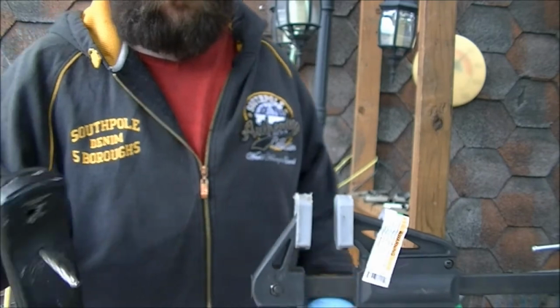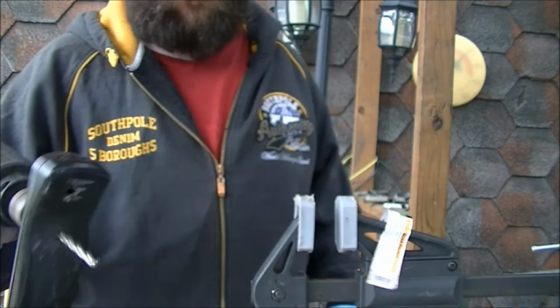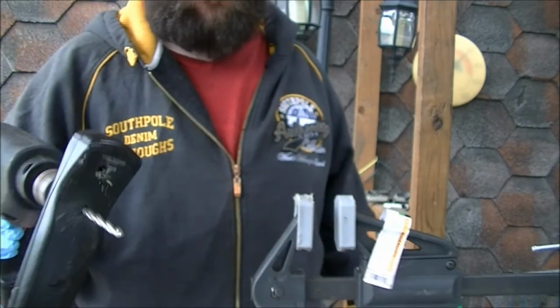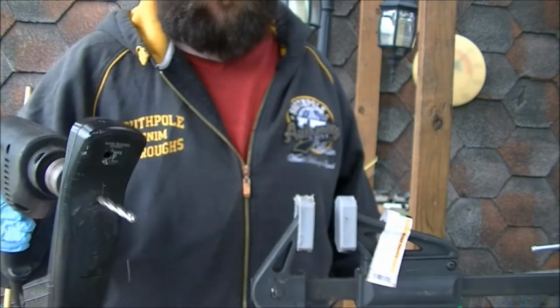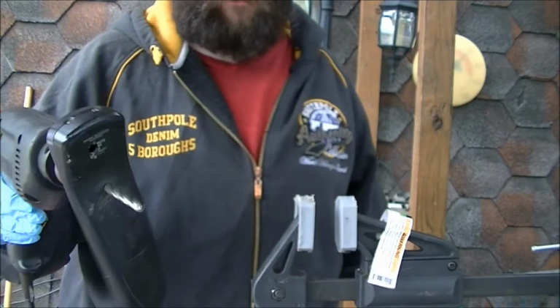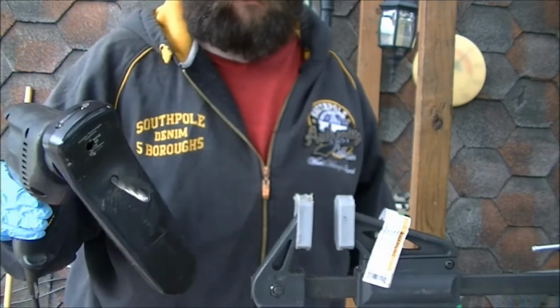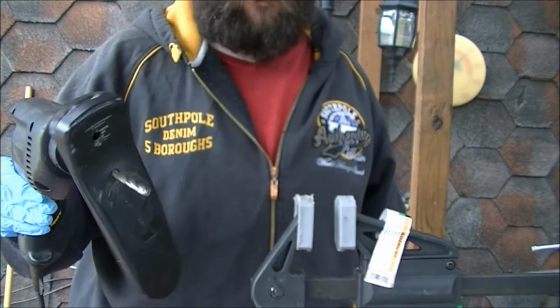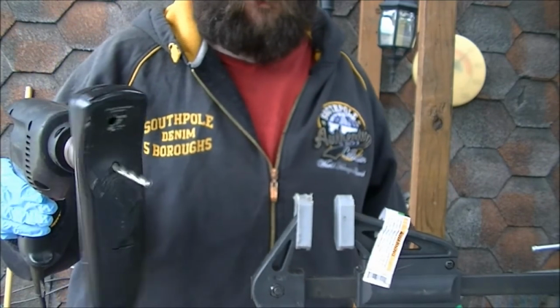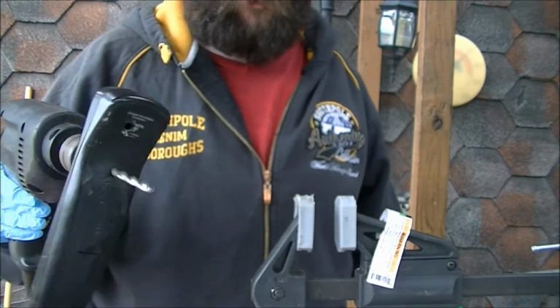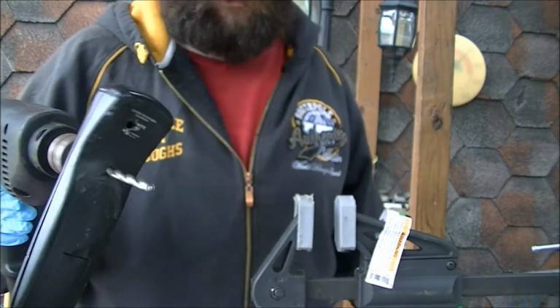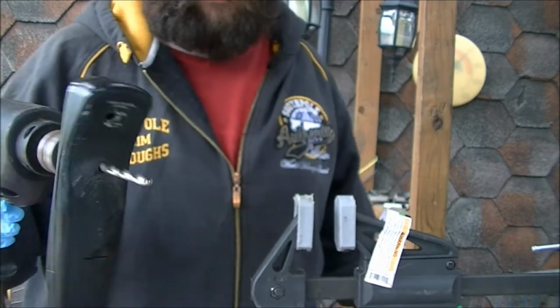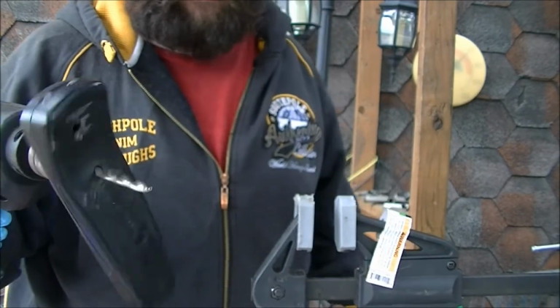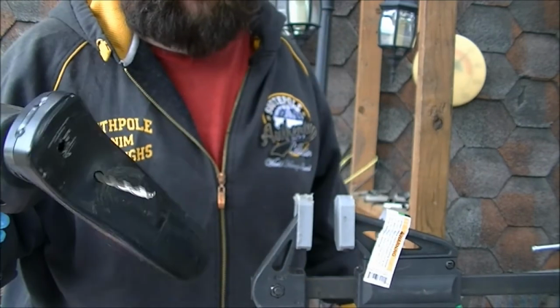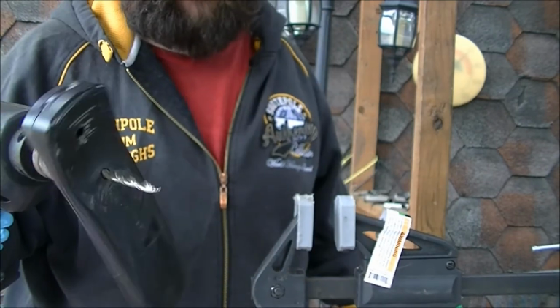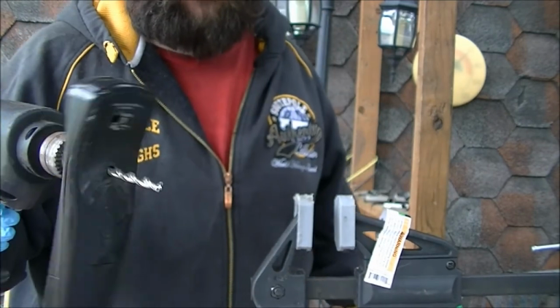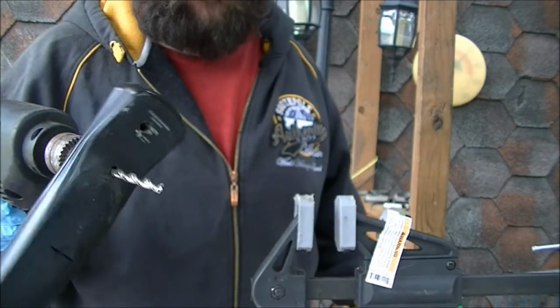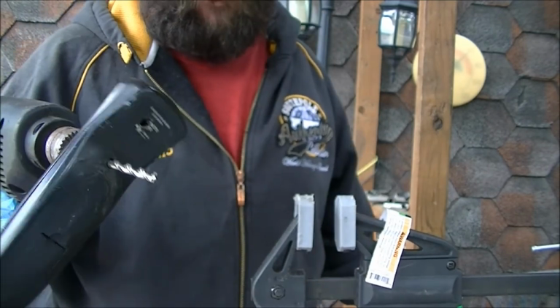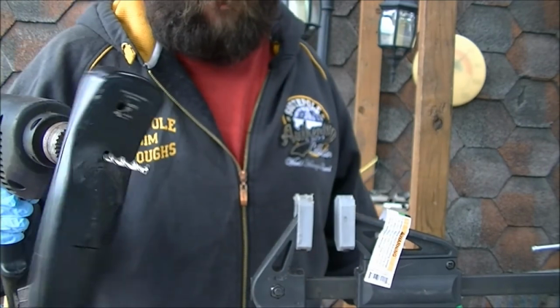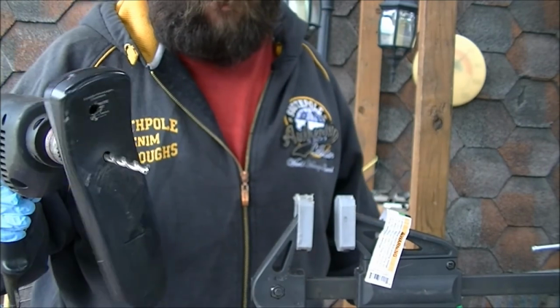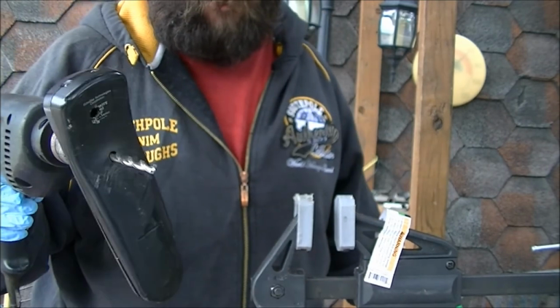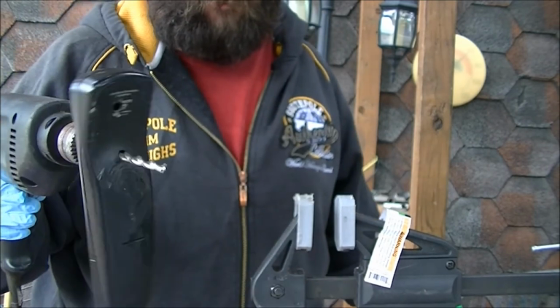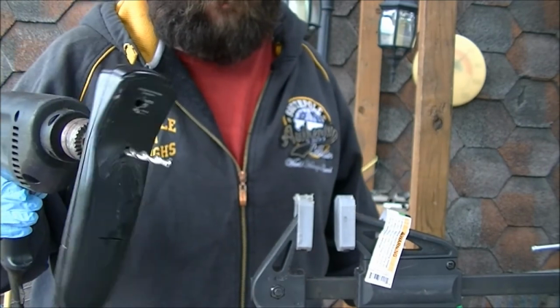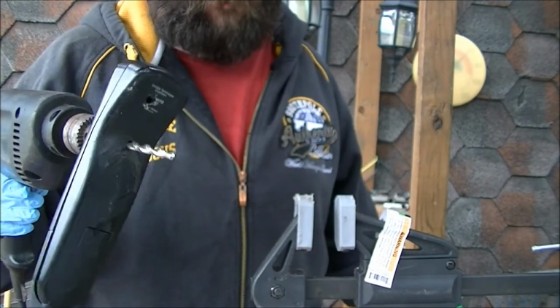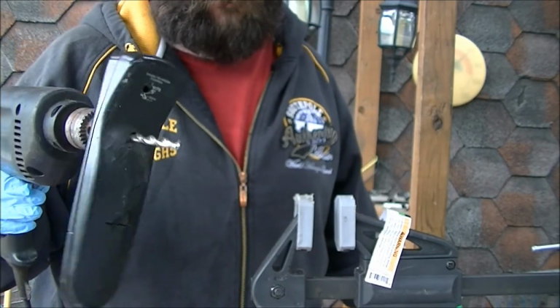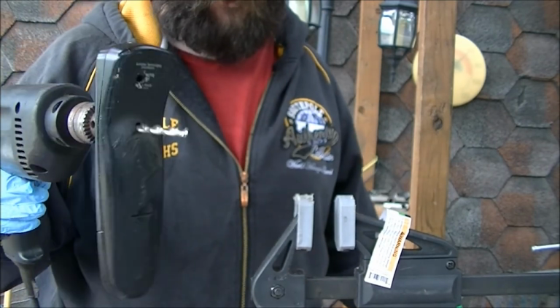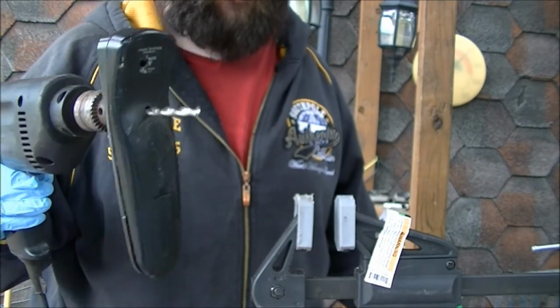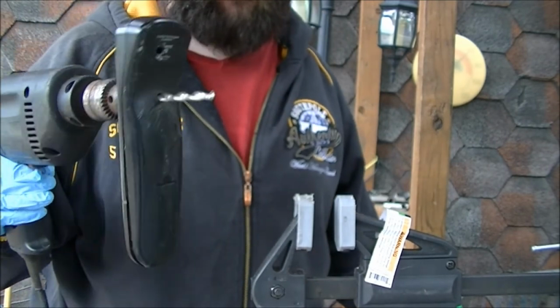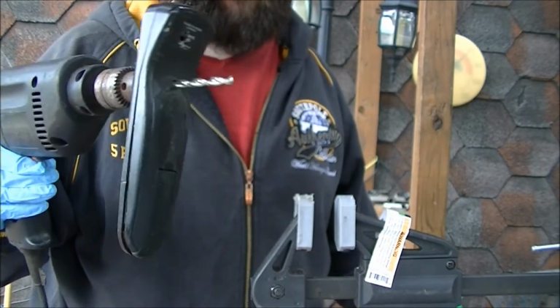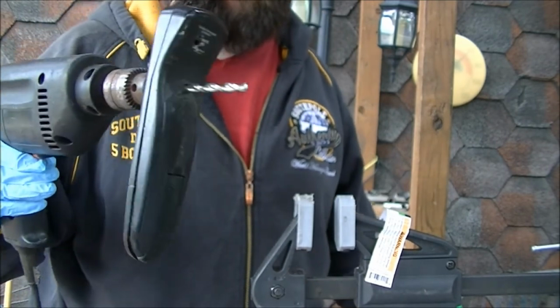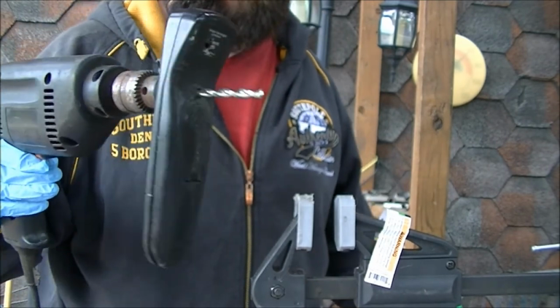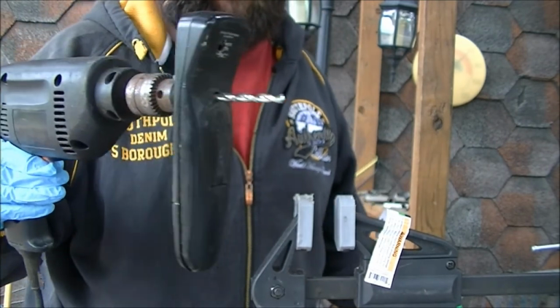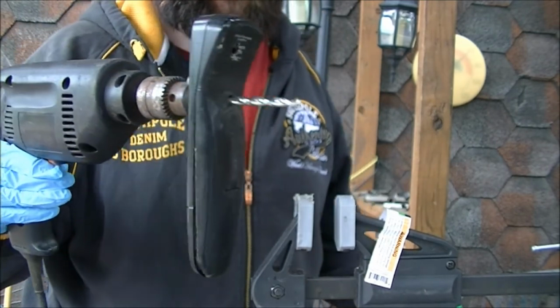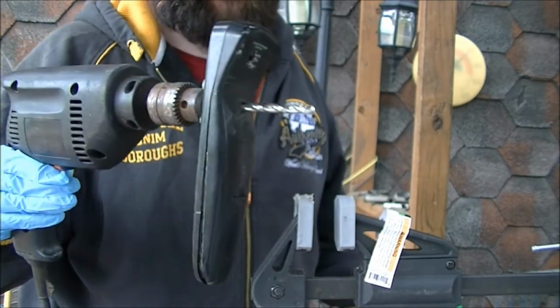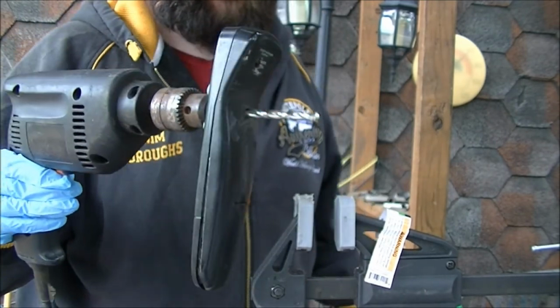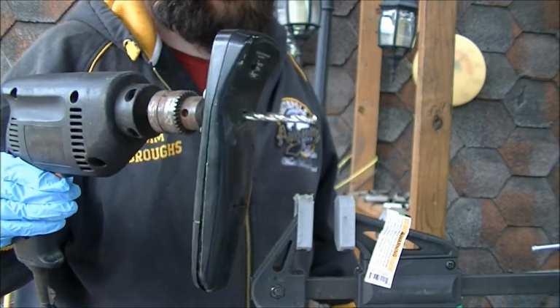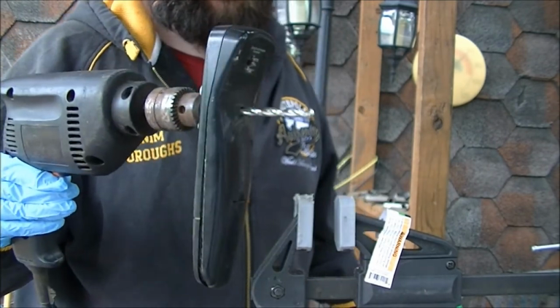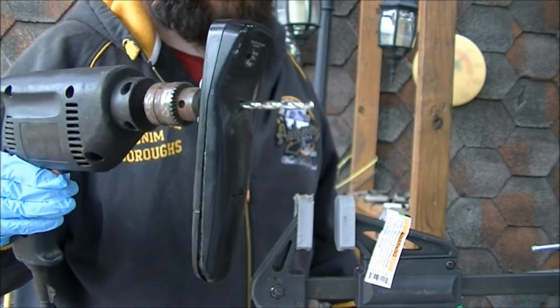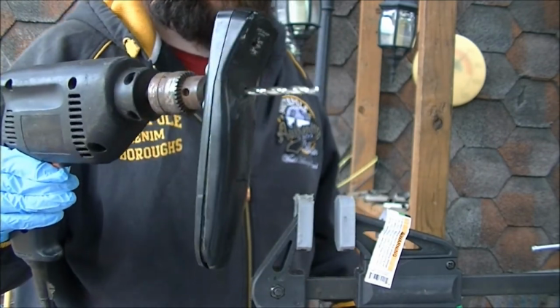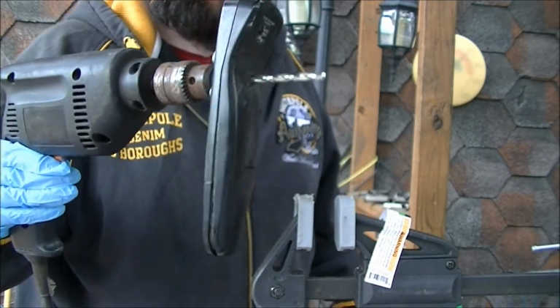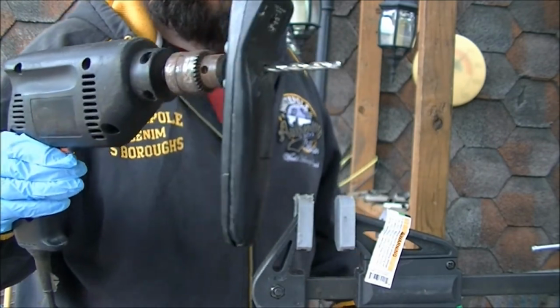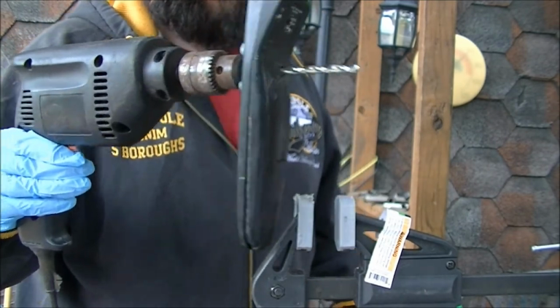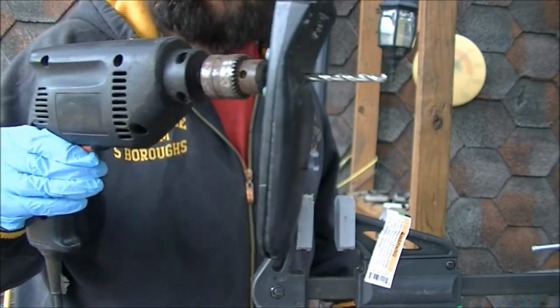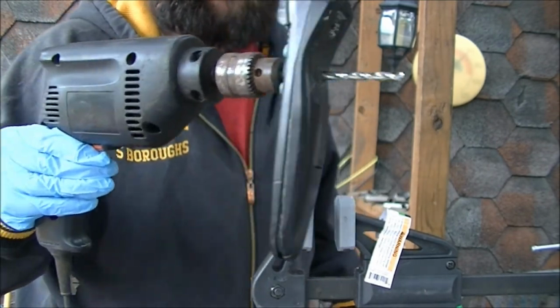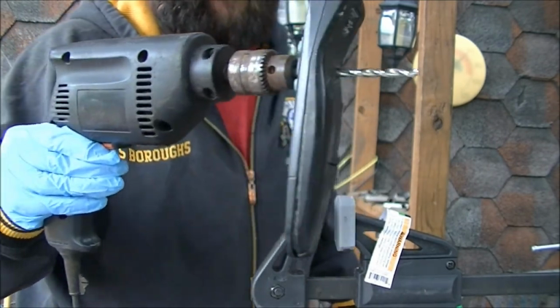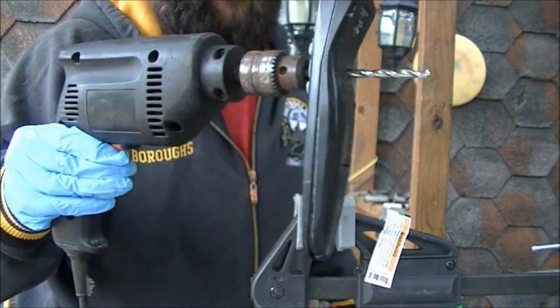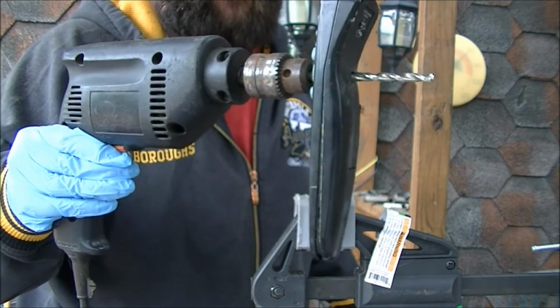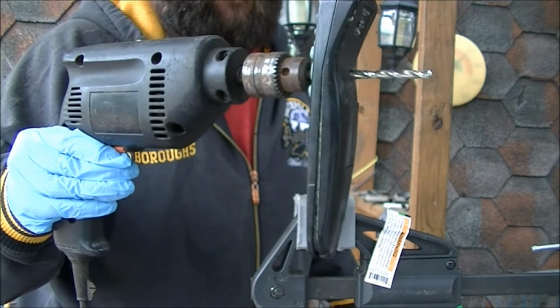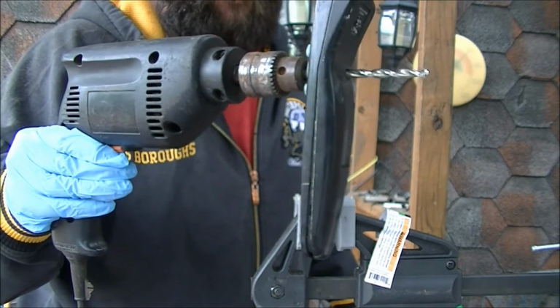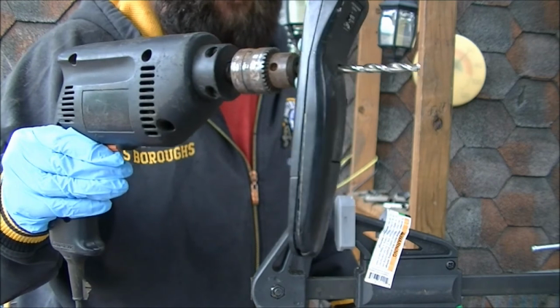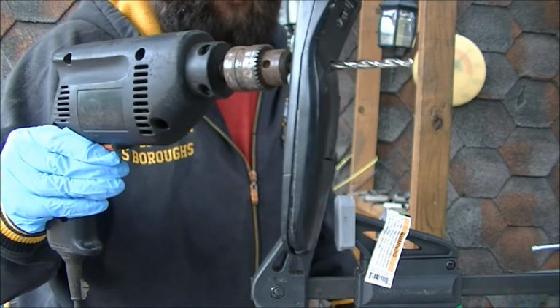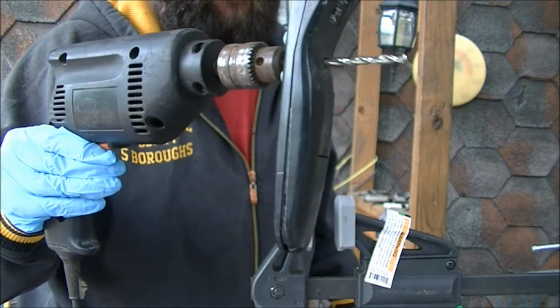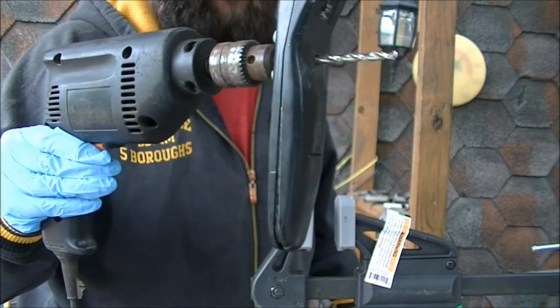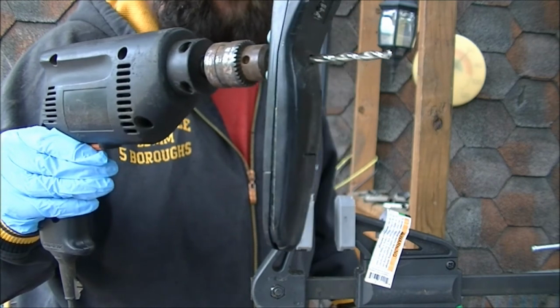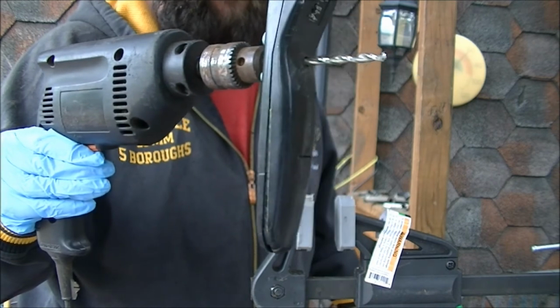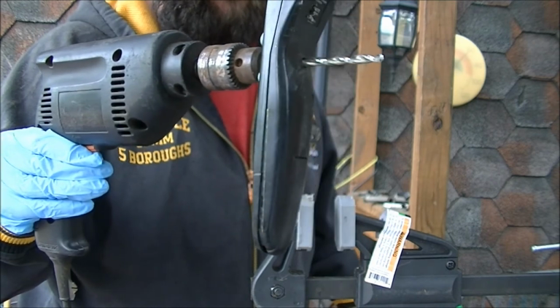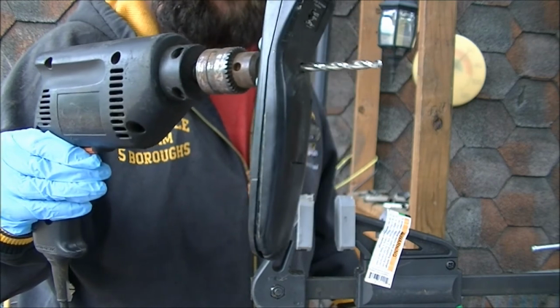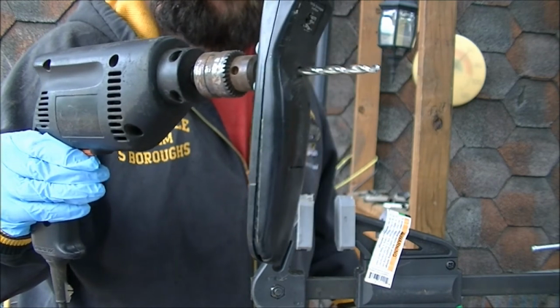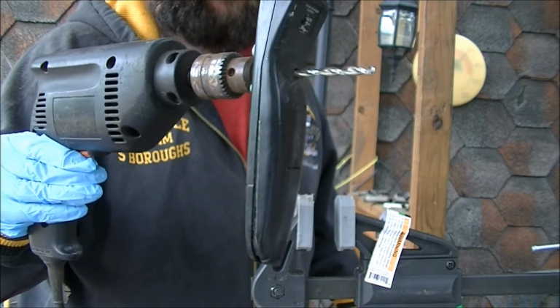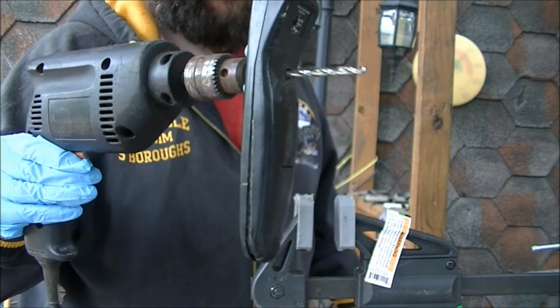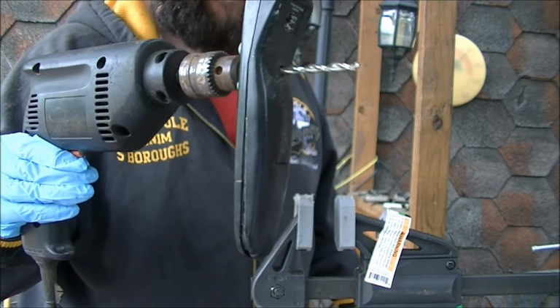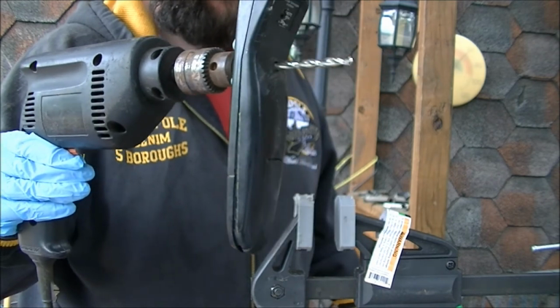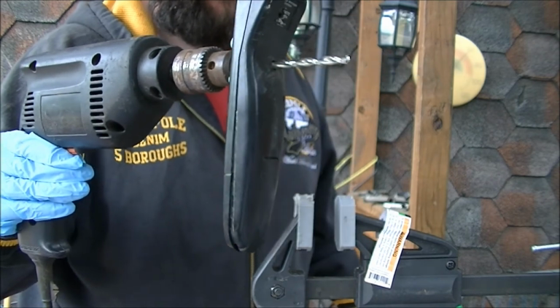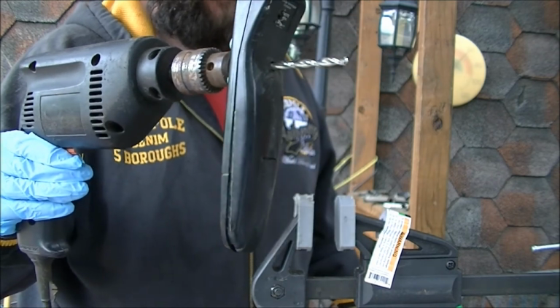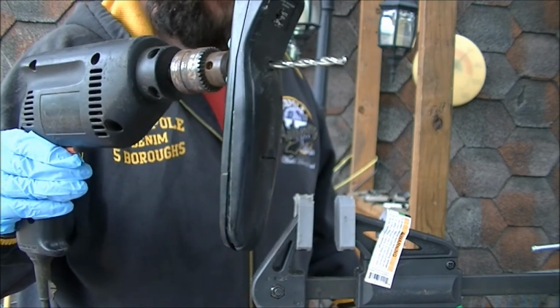Oh, didn't have that secured well enough, but that's how you drill through a remote a second time.